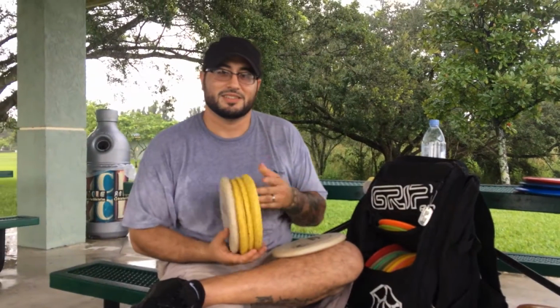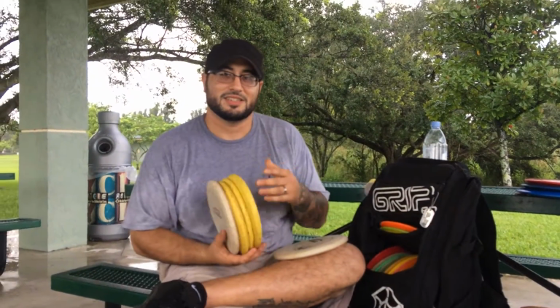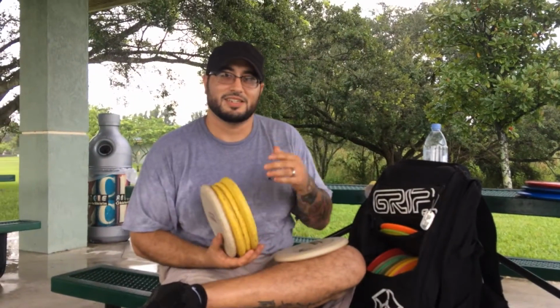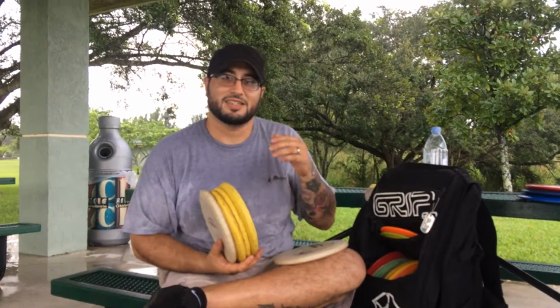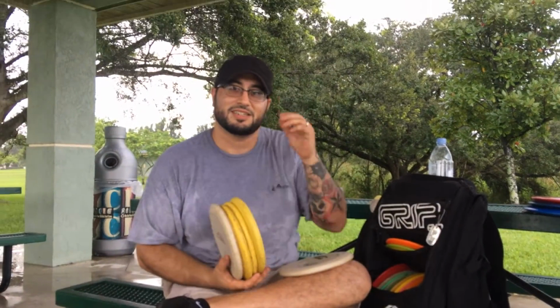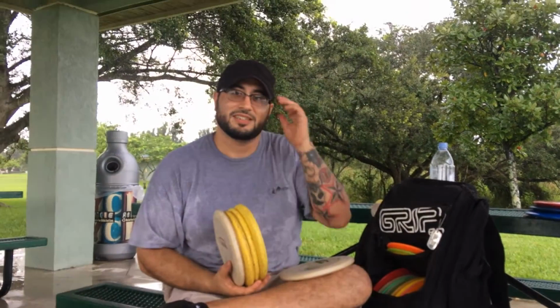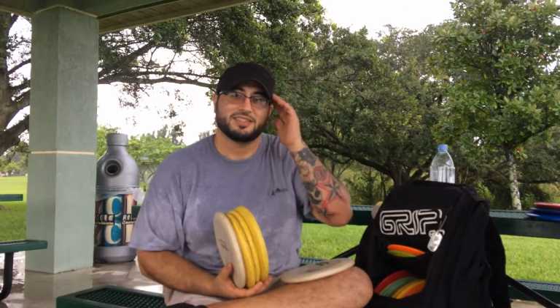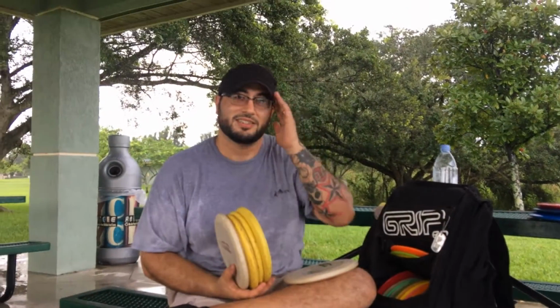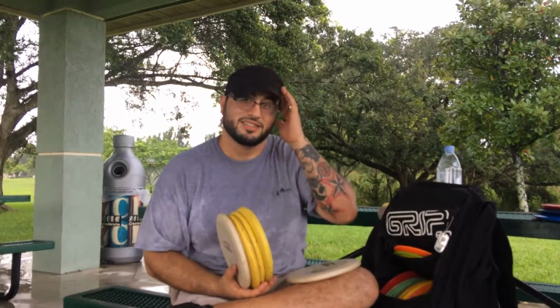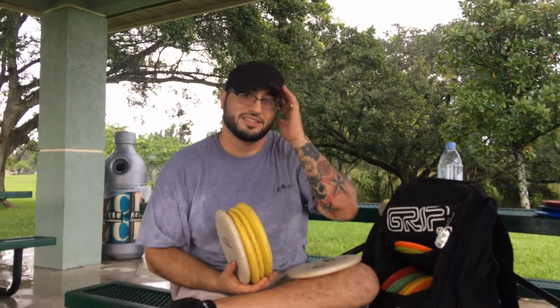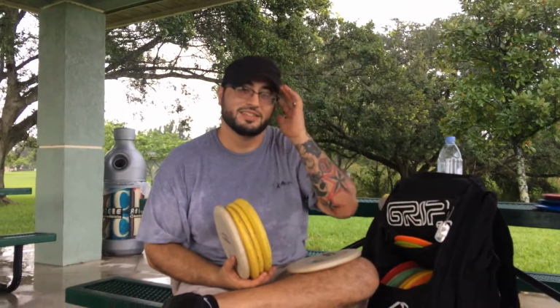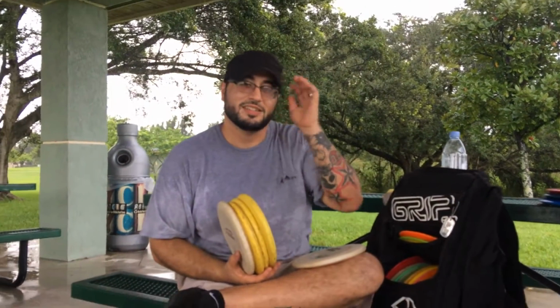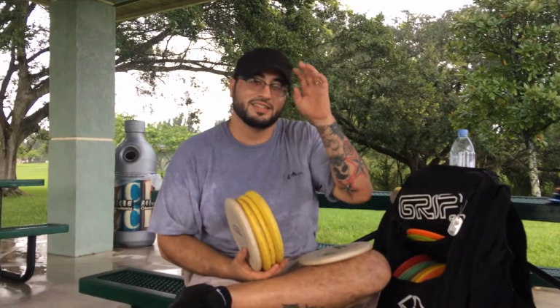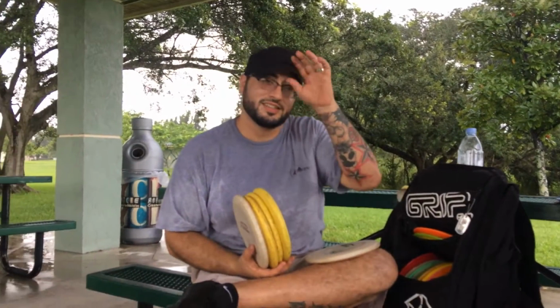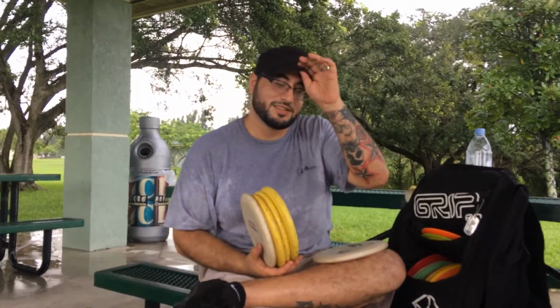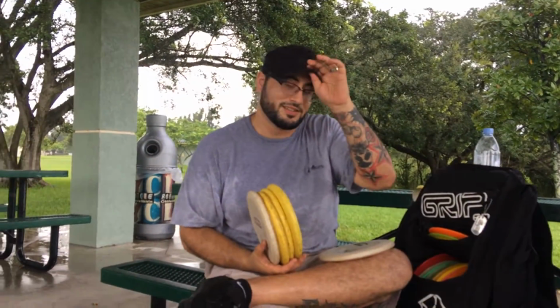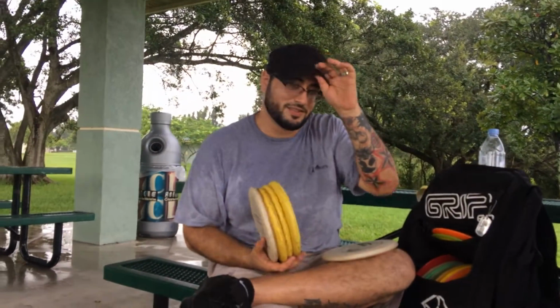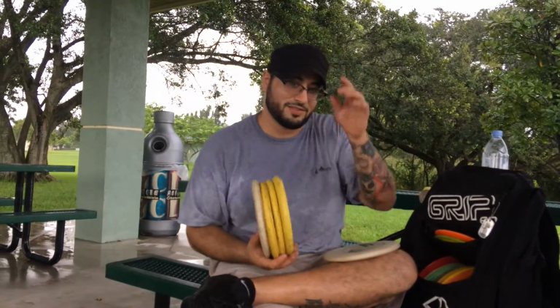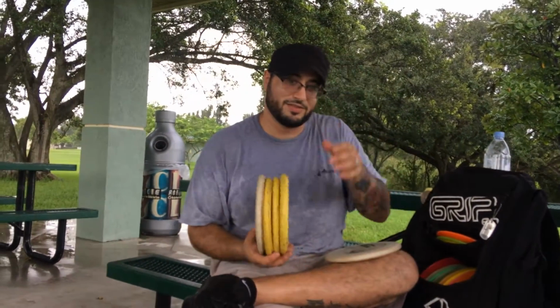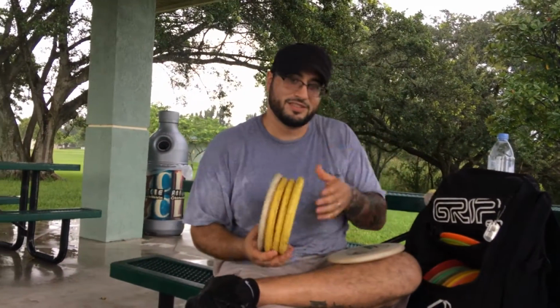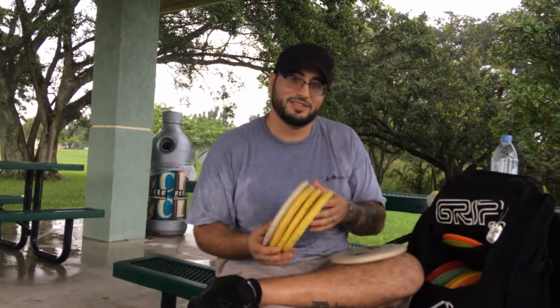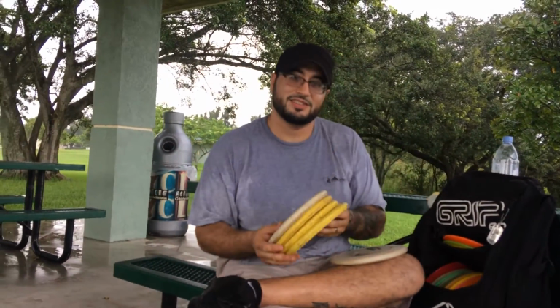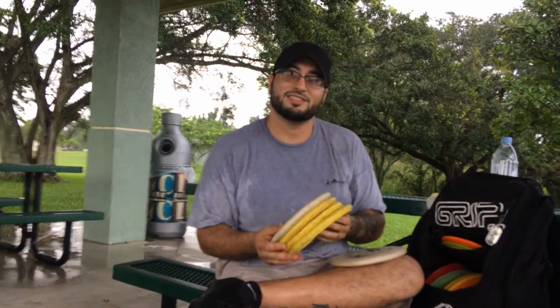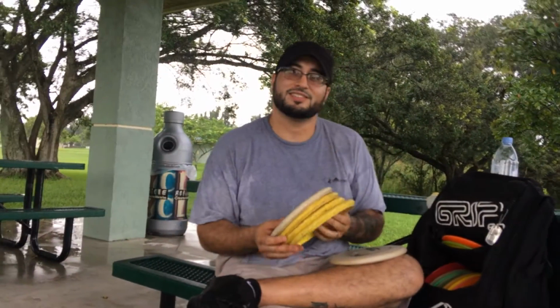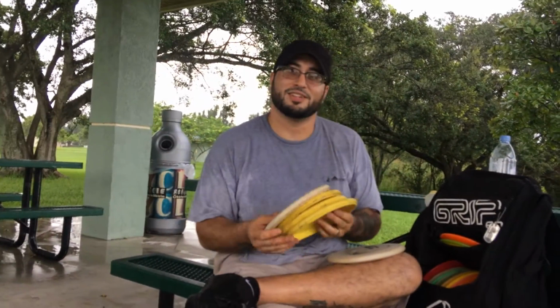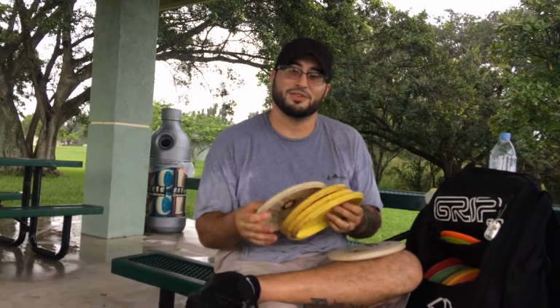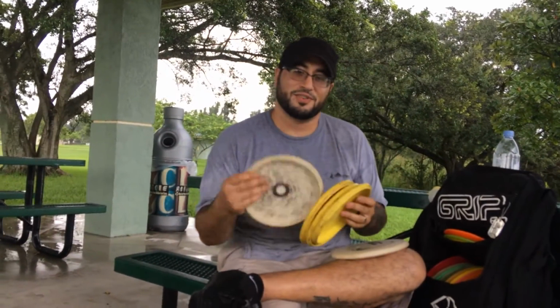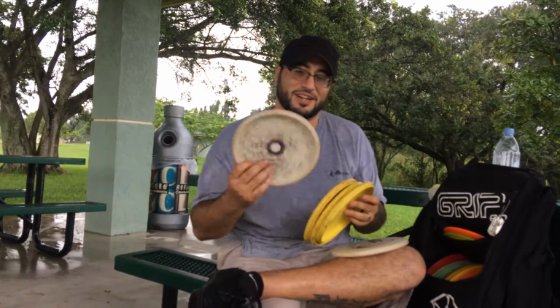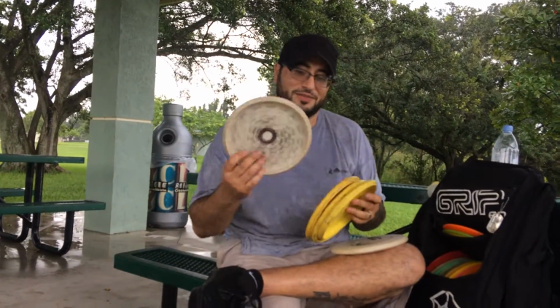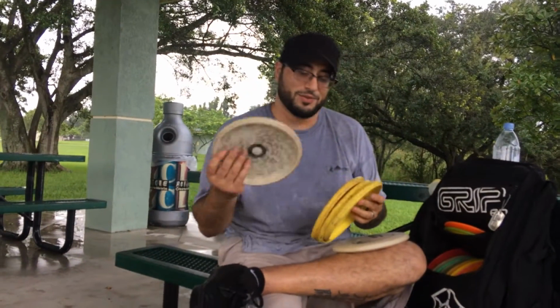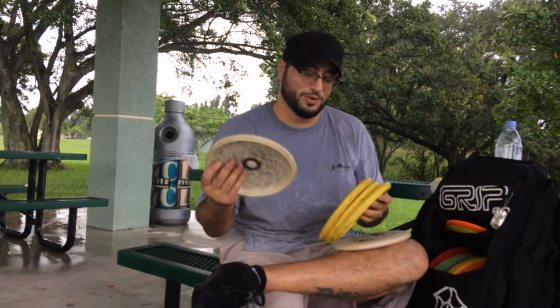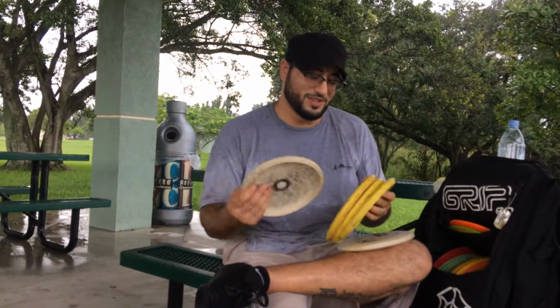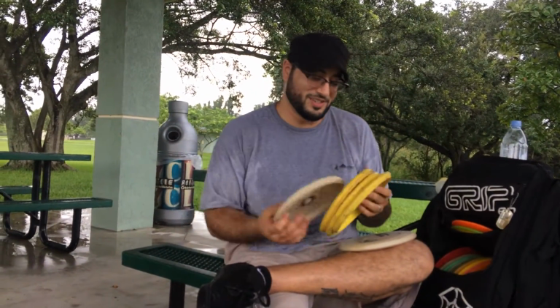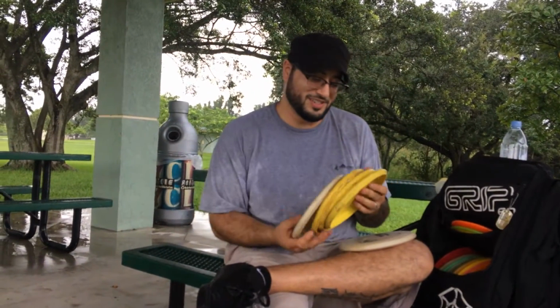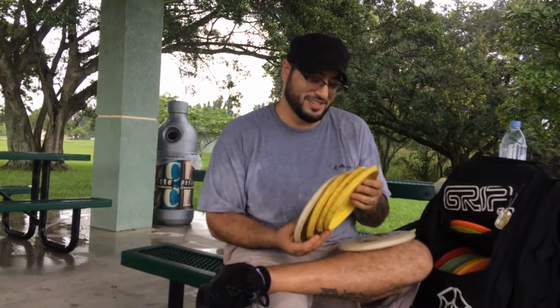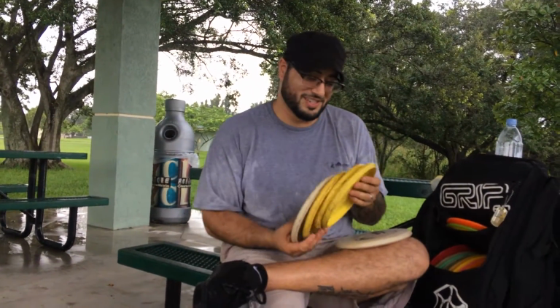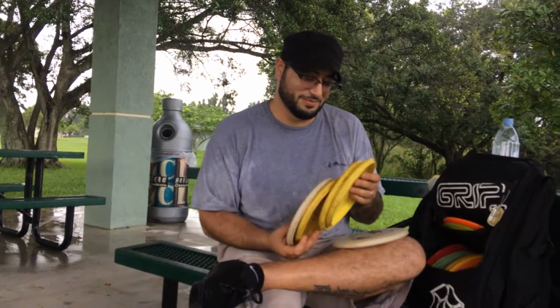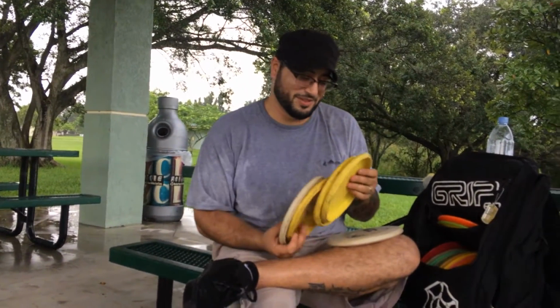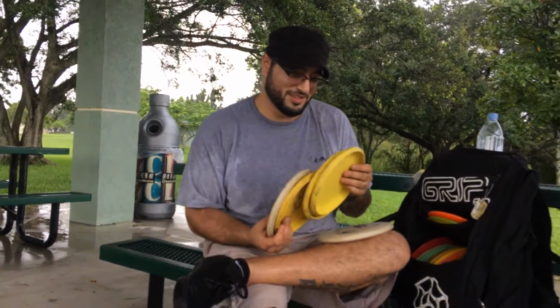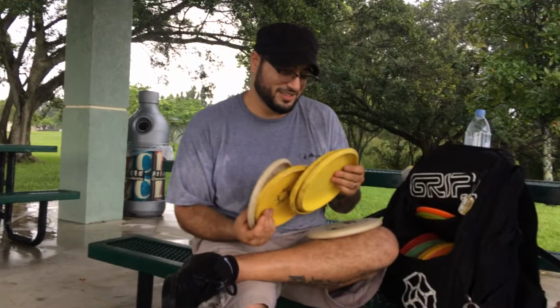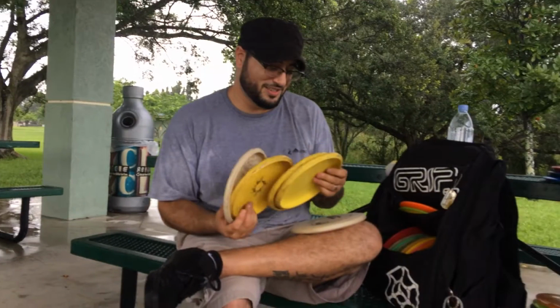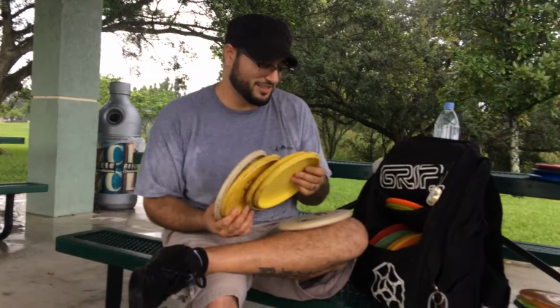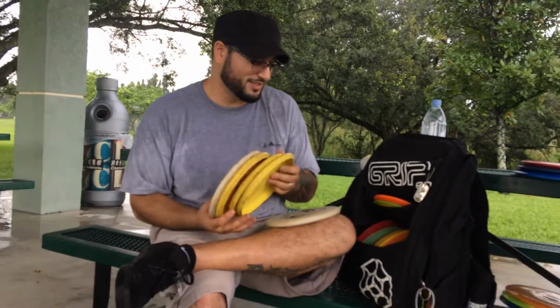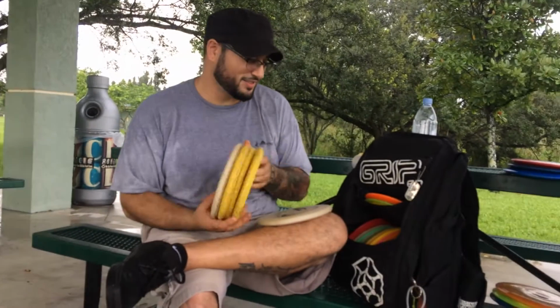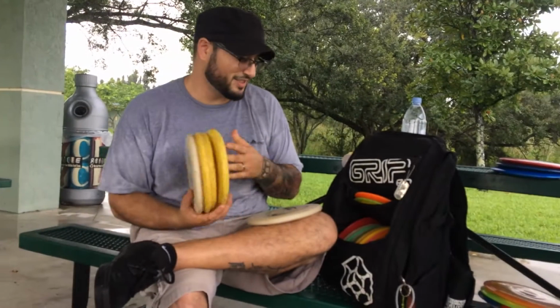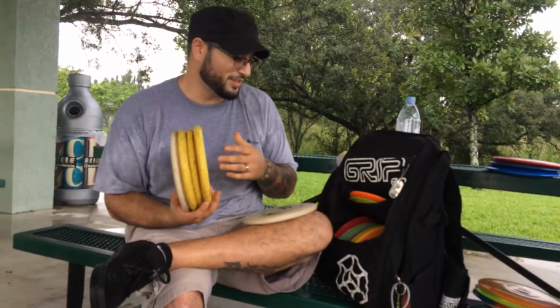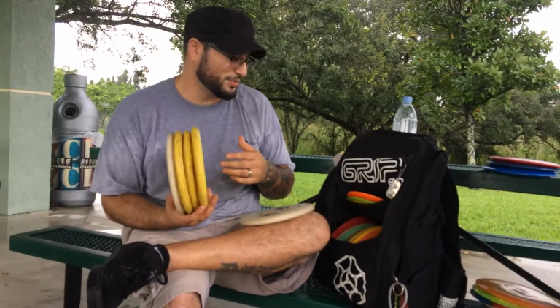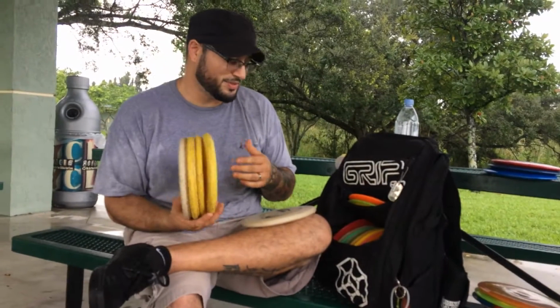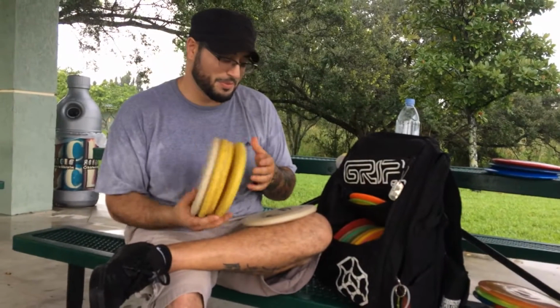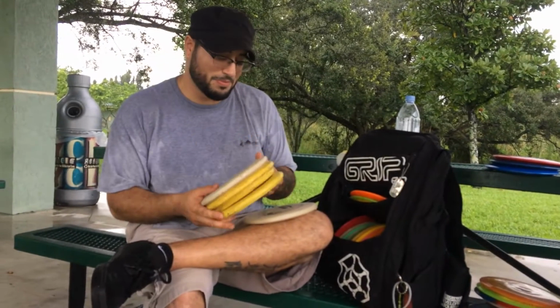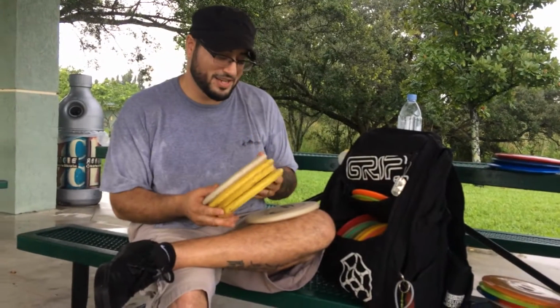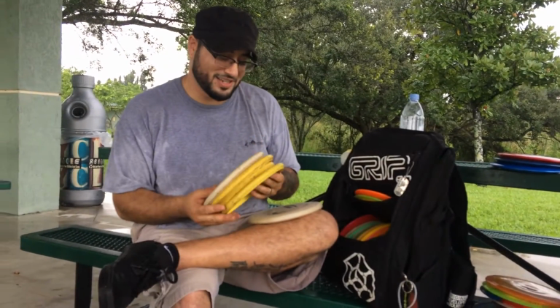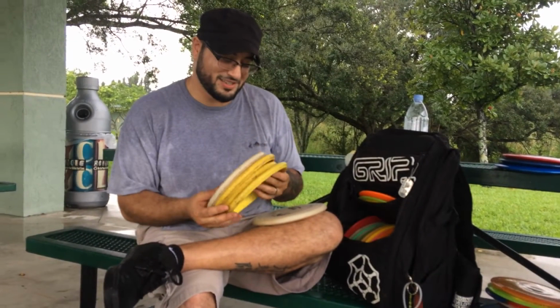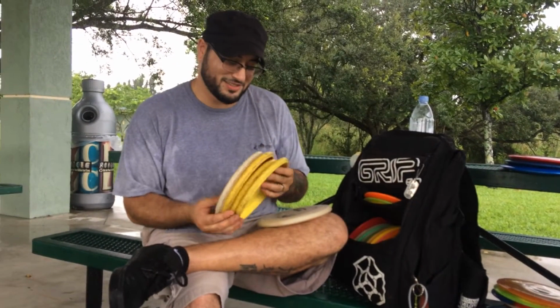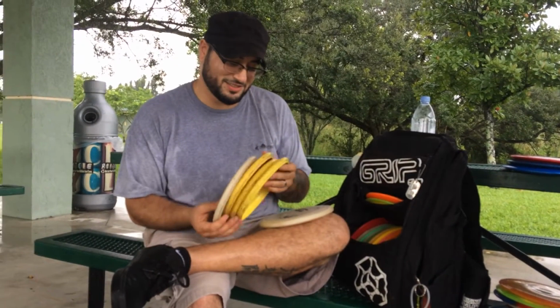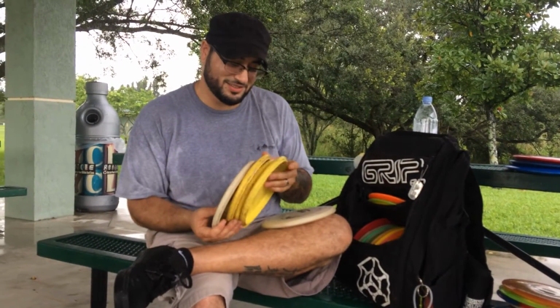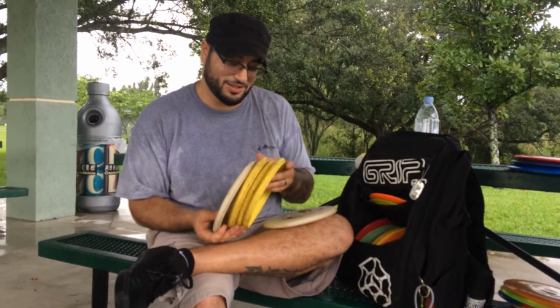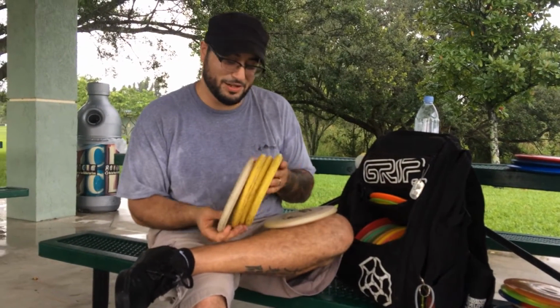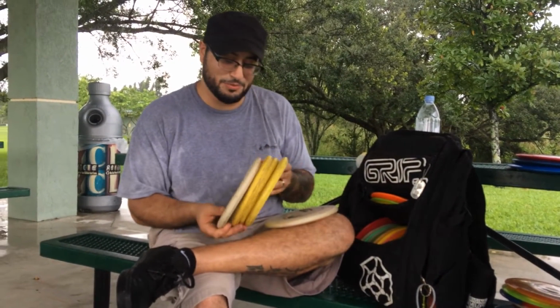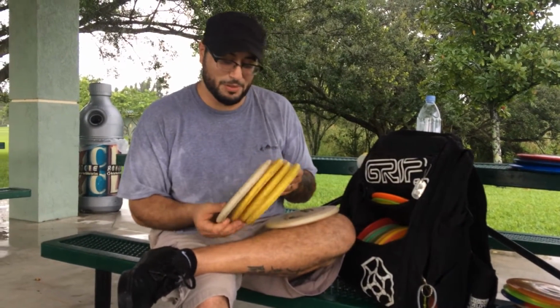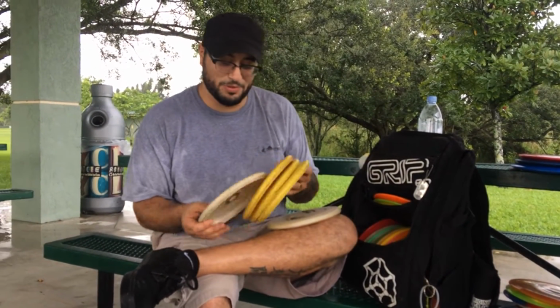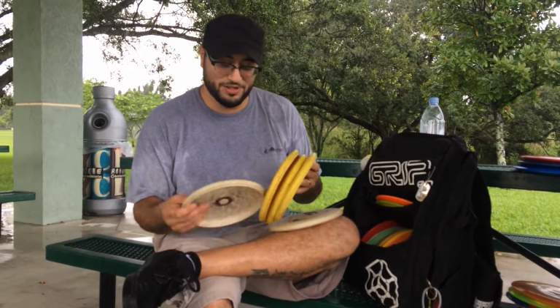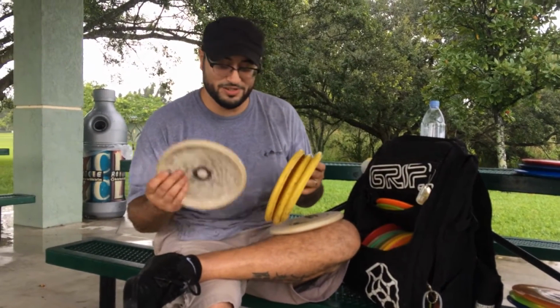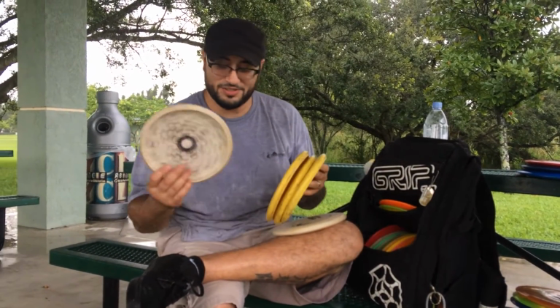Josh Casanova with PDGA number 51054. I'm going to tell you what's in my bag. I'm going to start out with my putters.